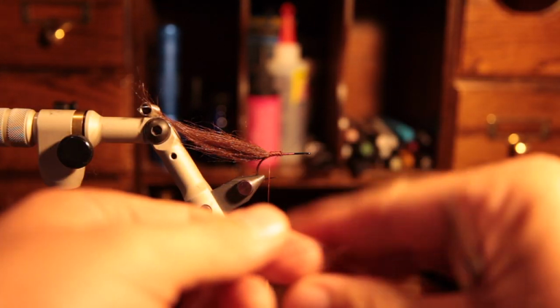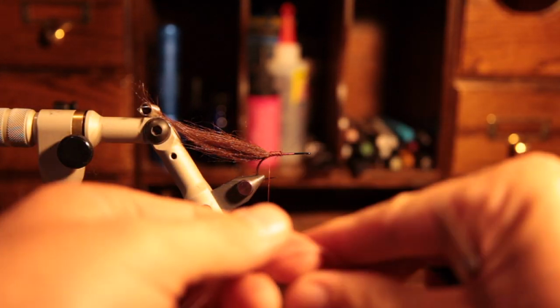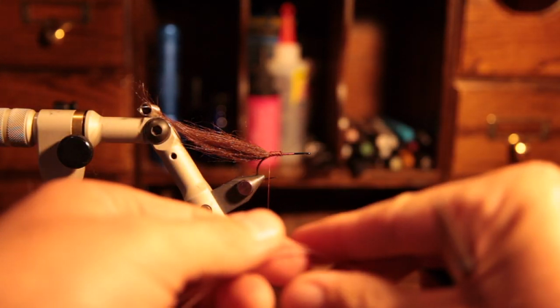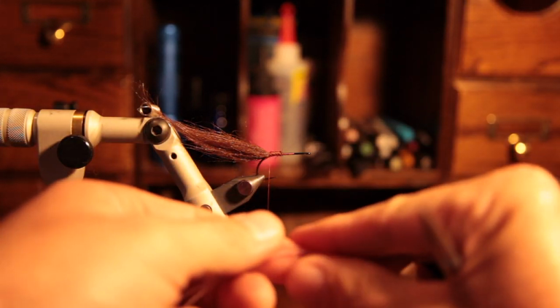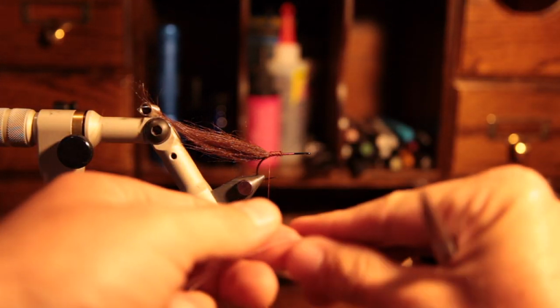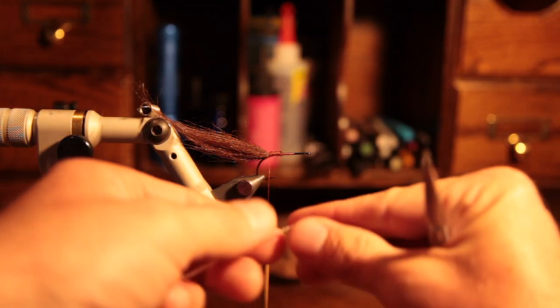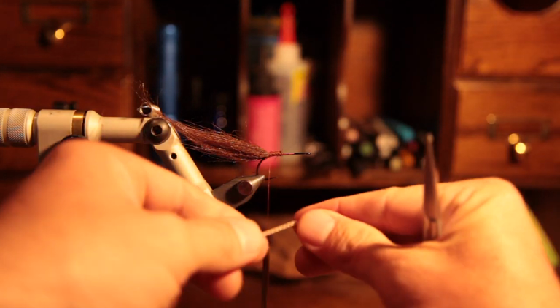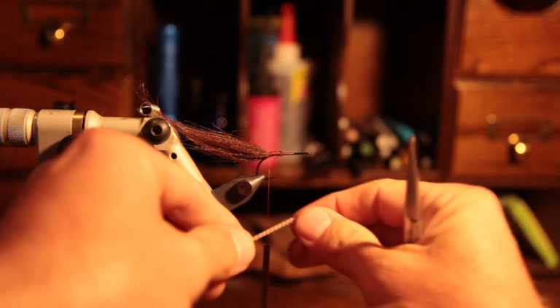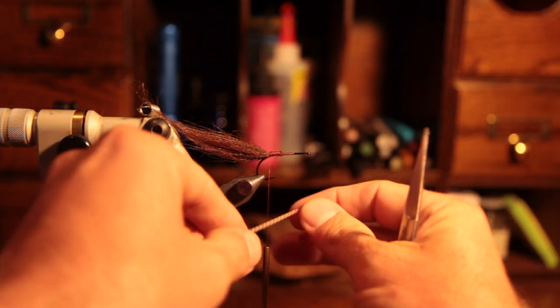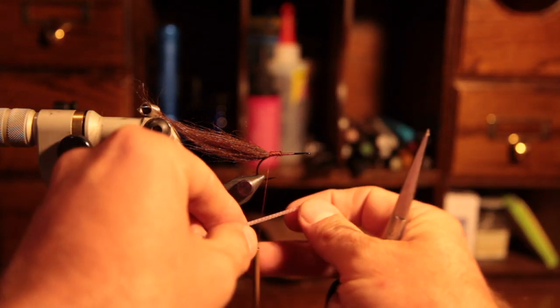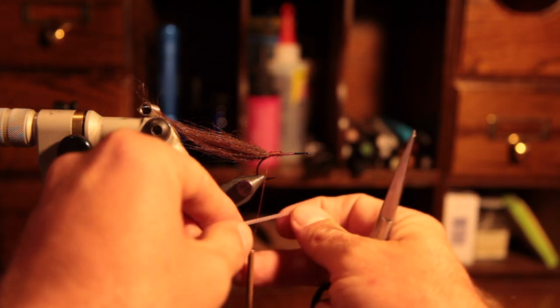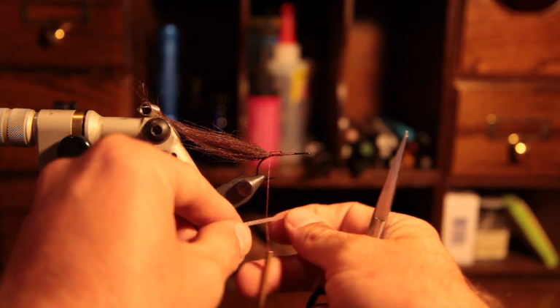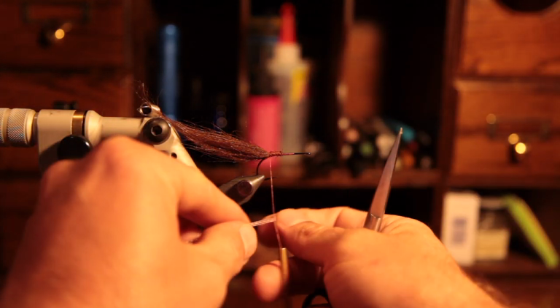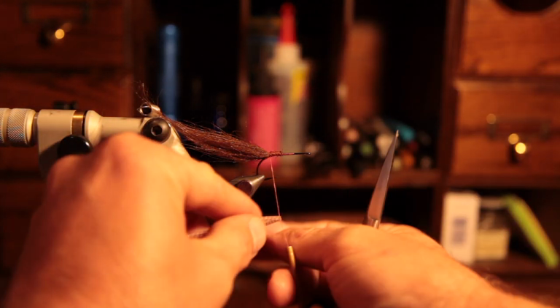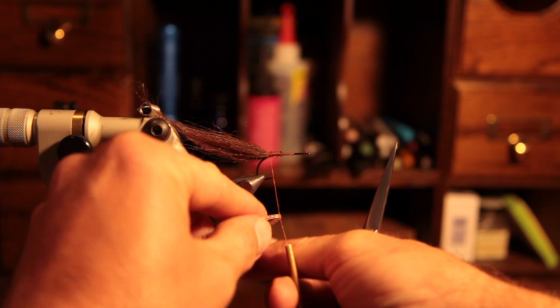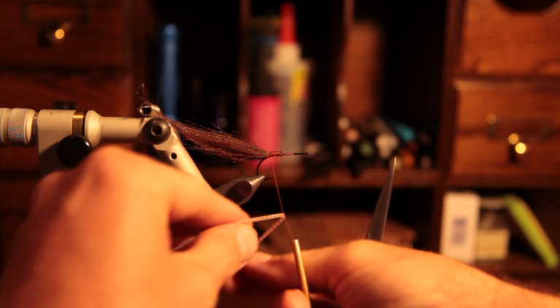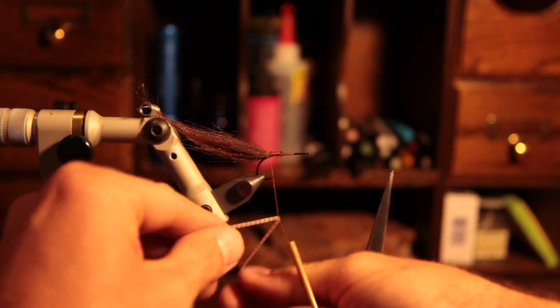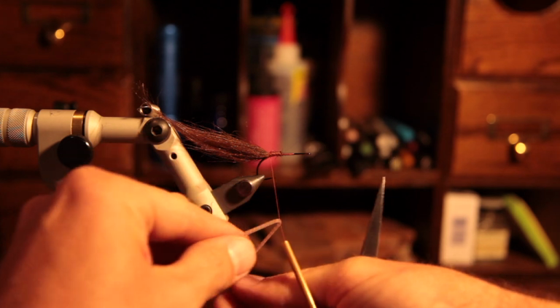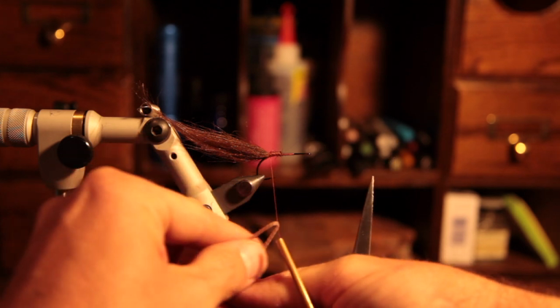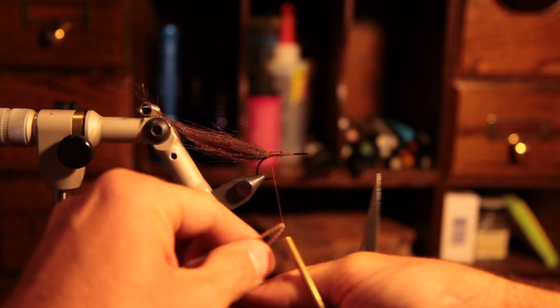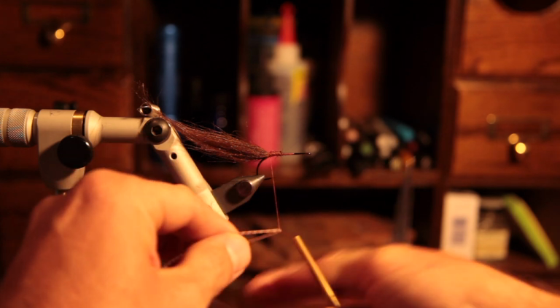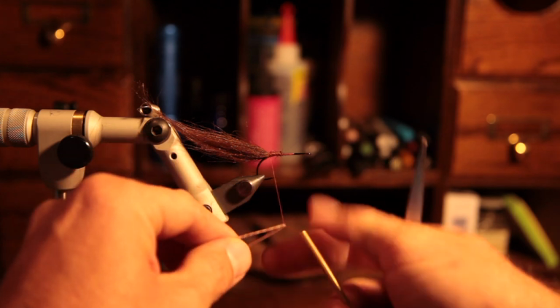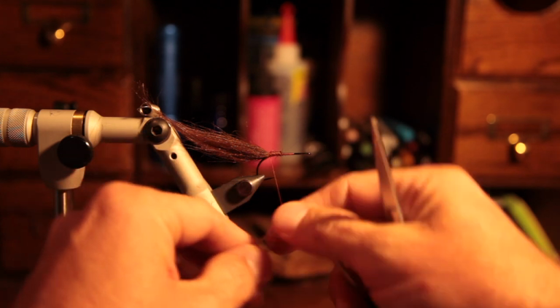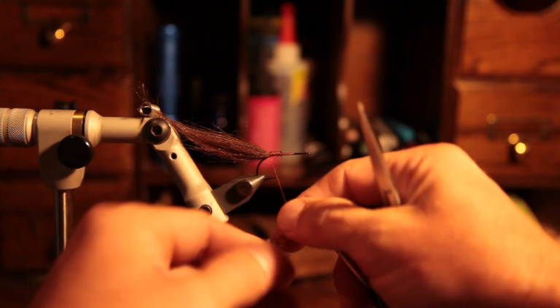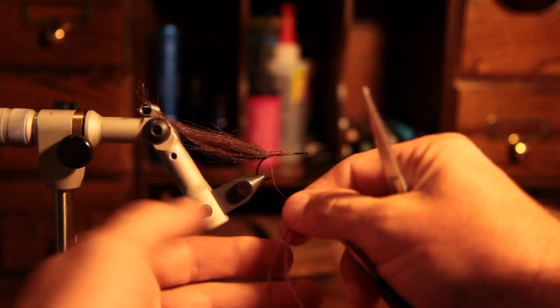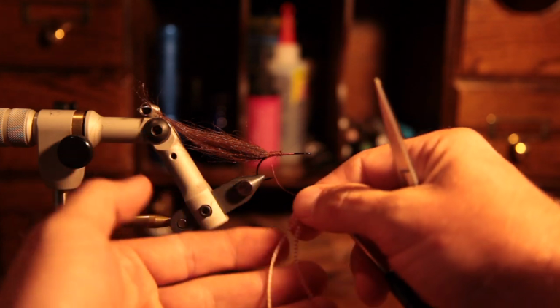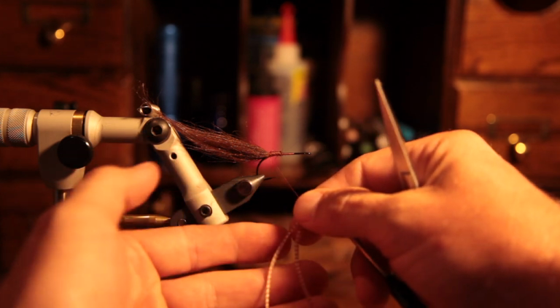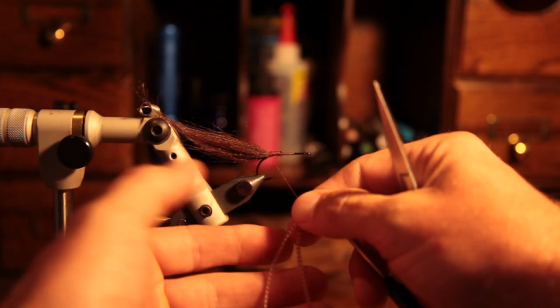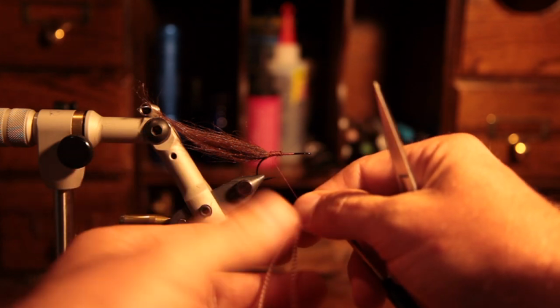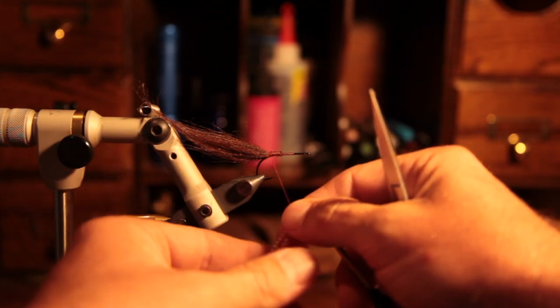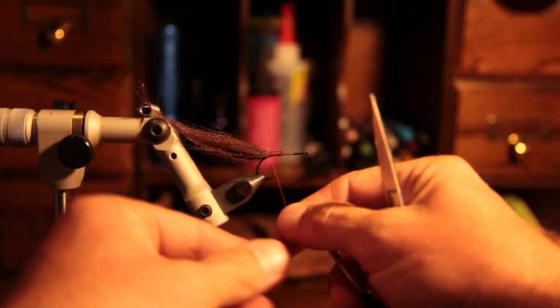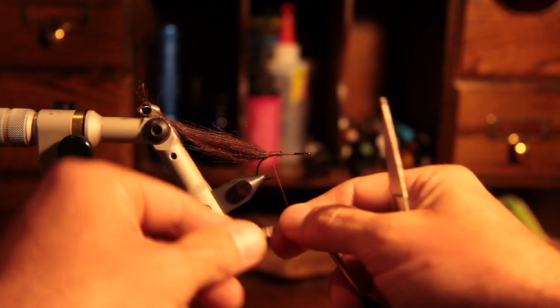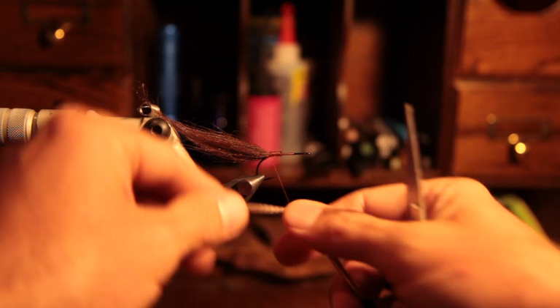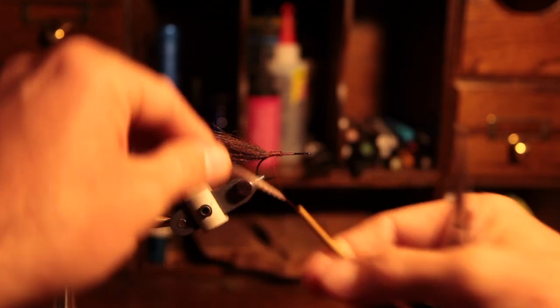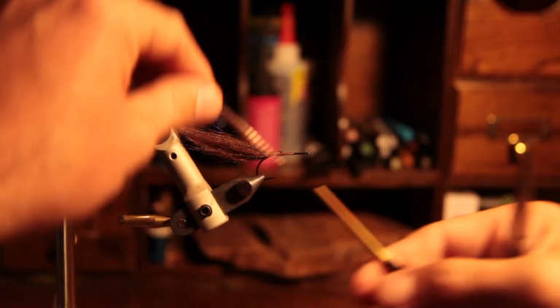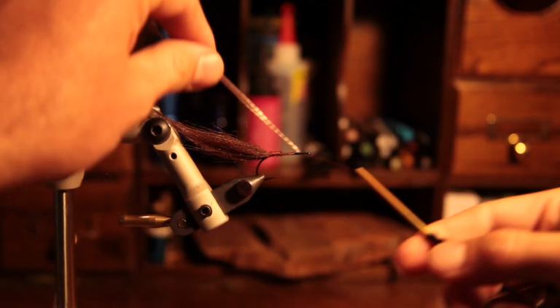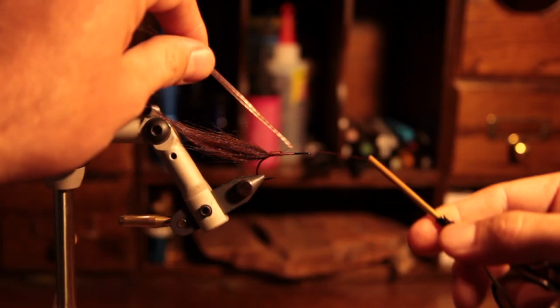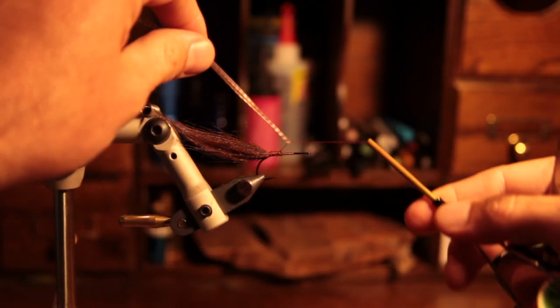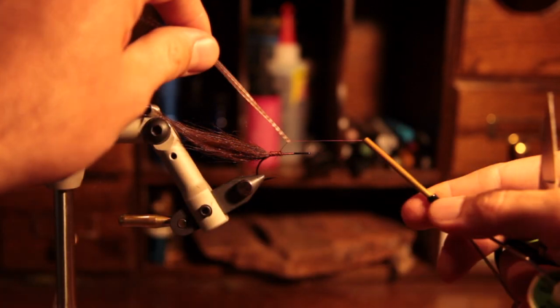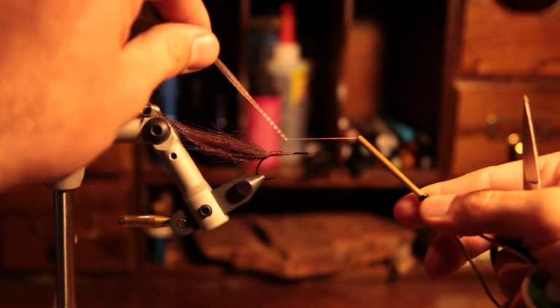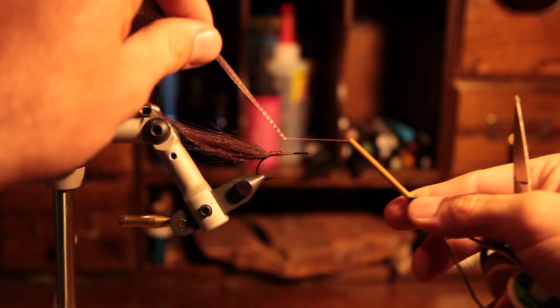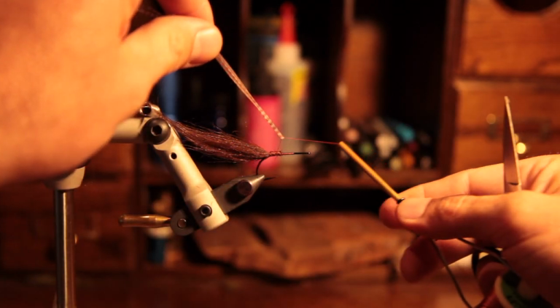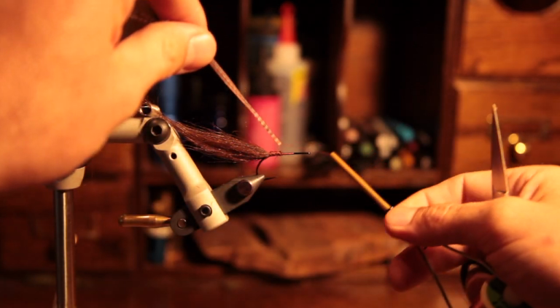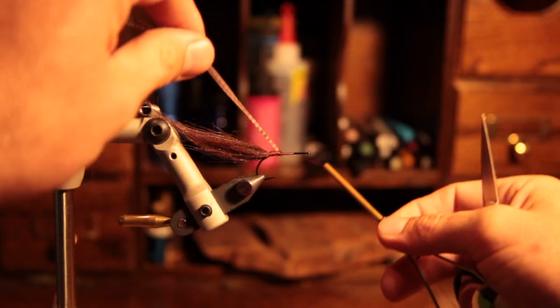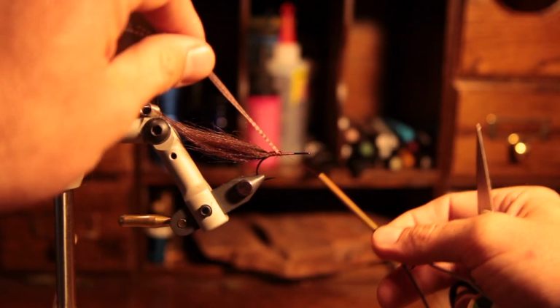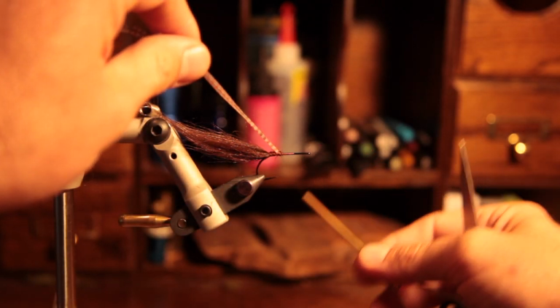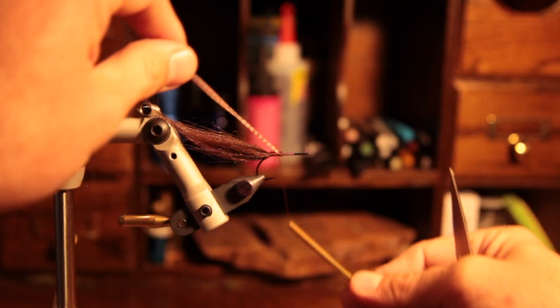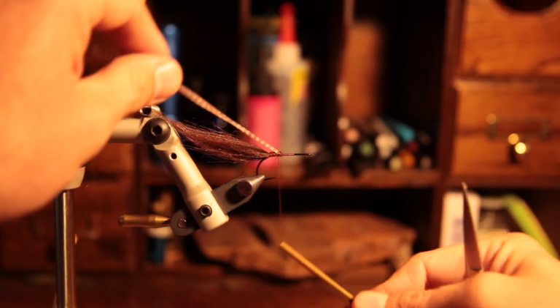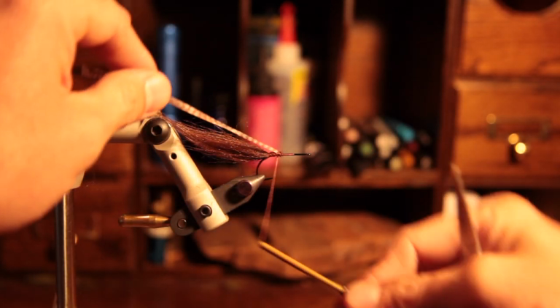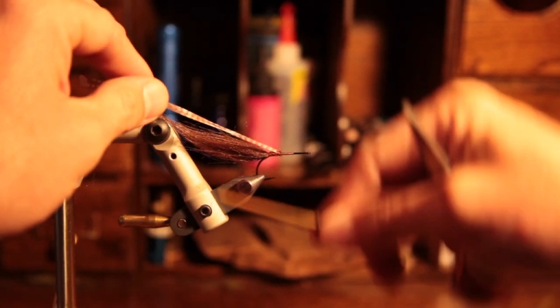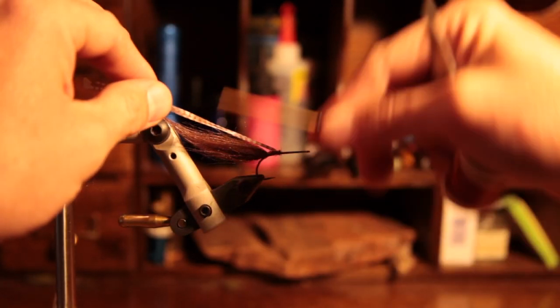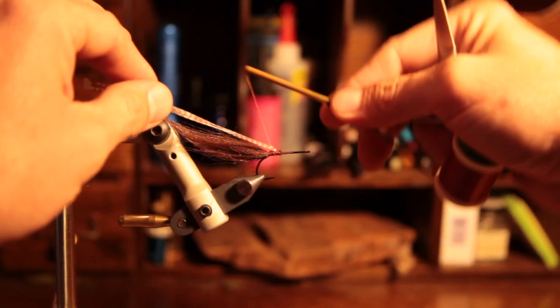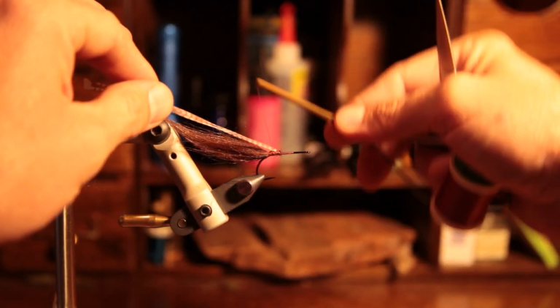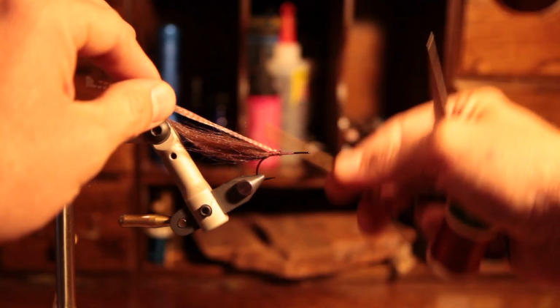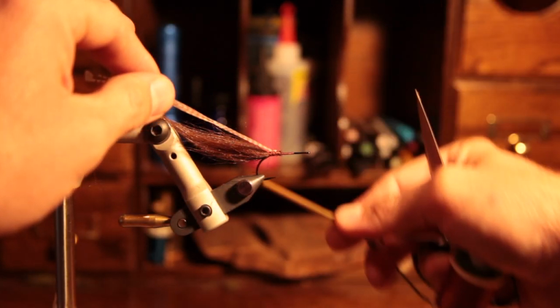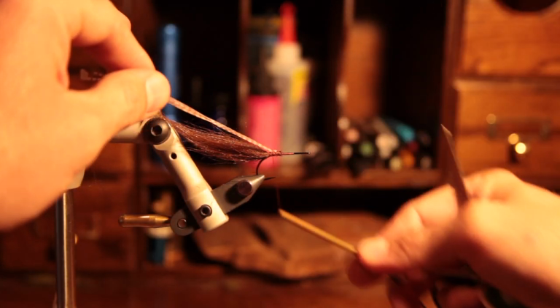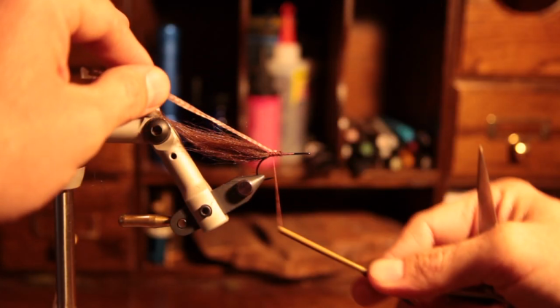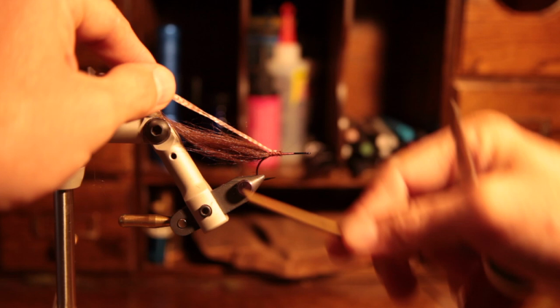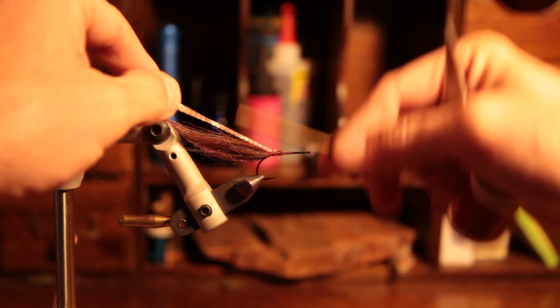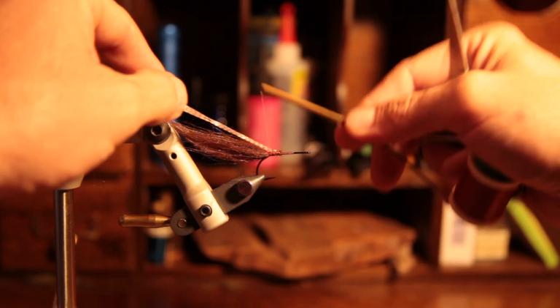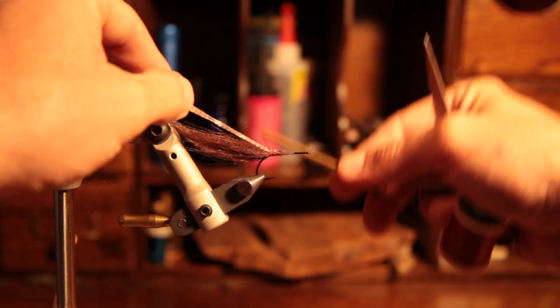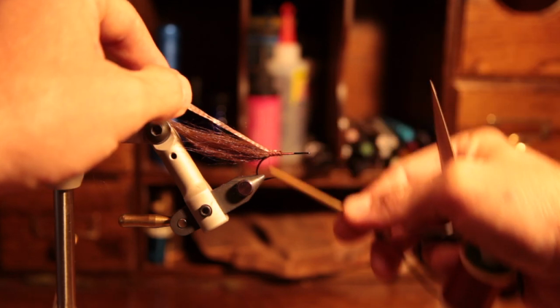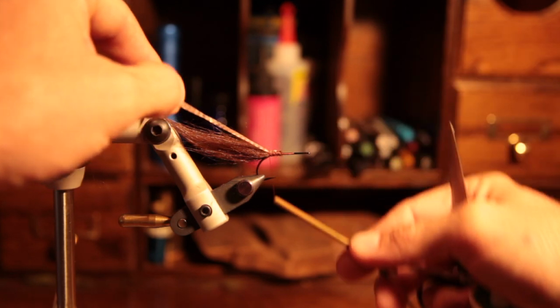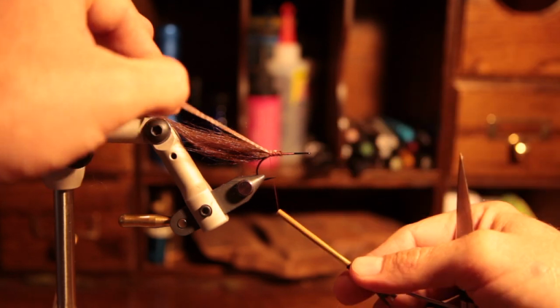Next we're going to attach two silly legs. Wrap it around the thread and attach directly on top of the hook.